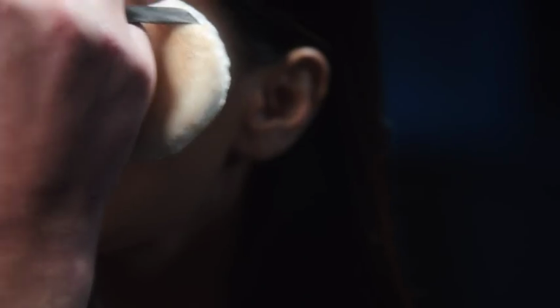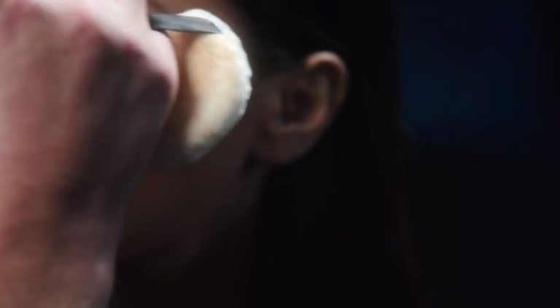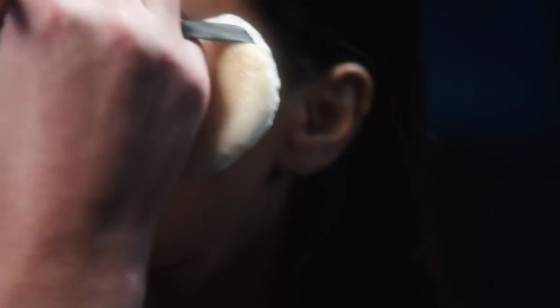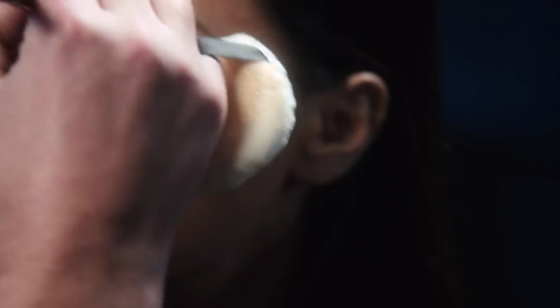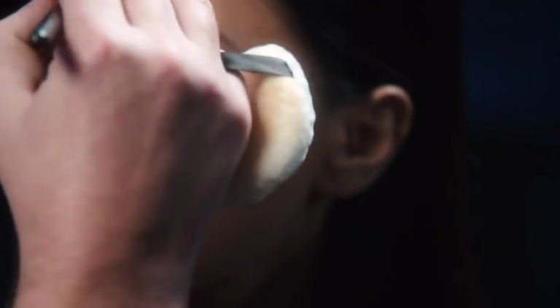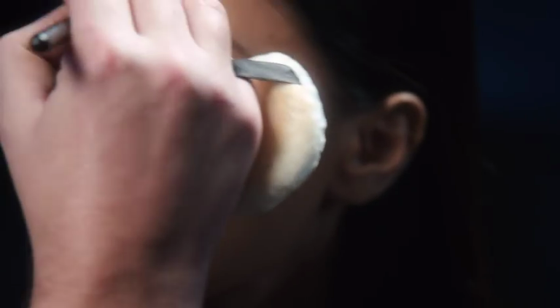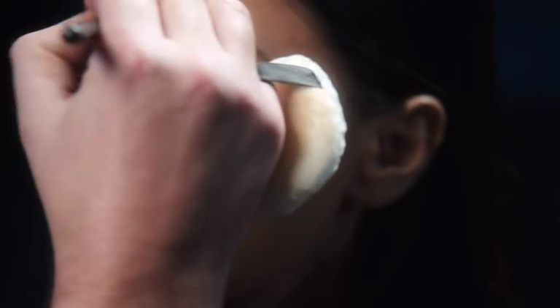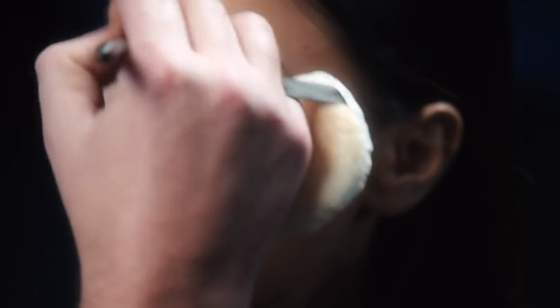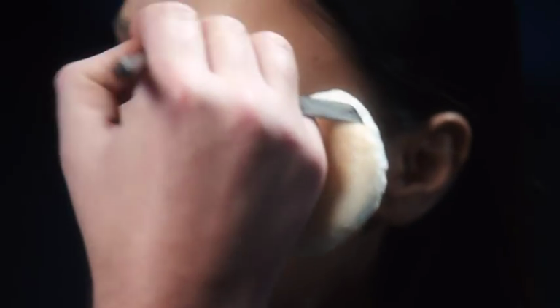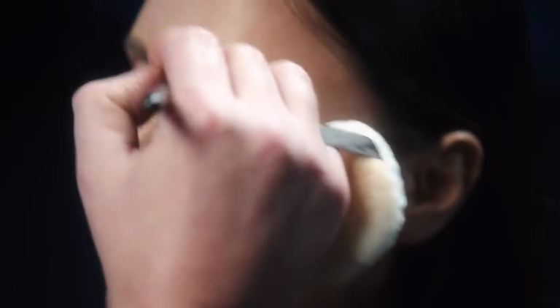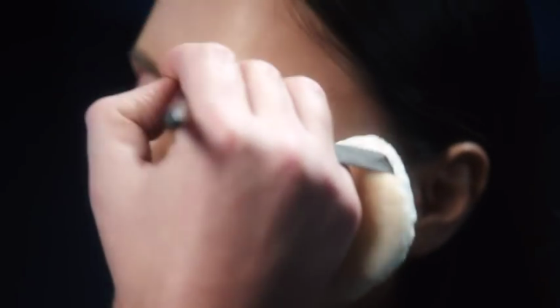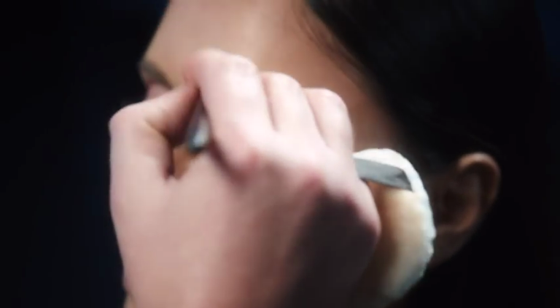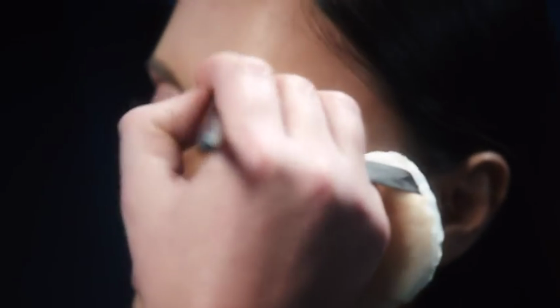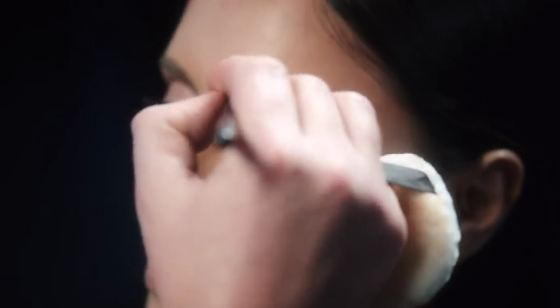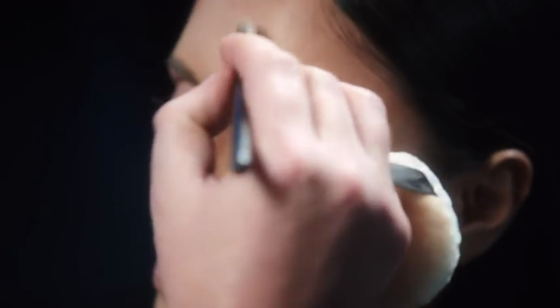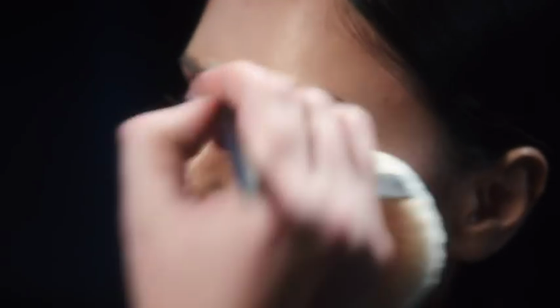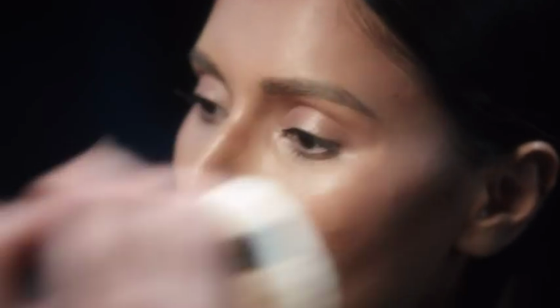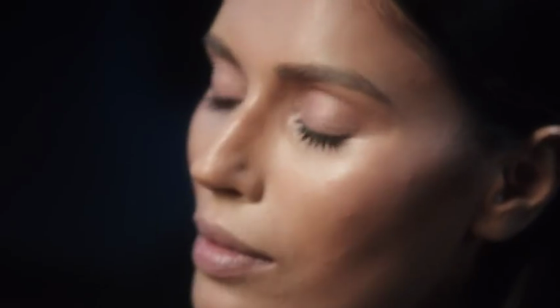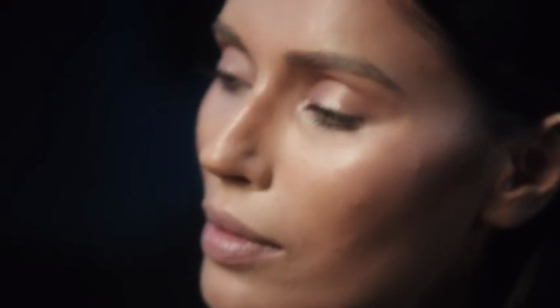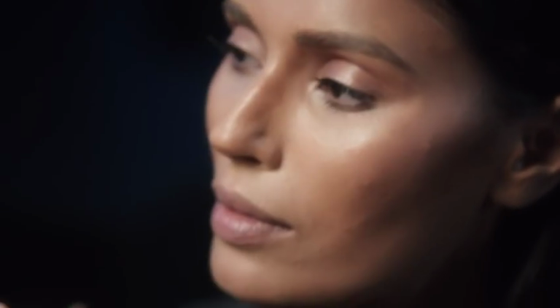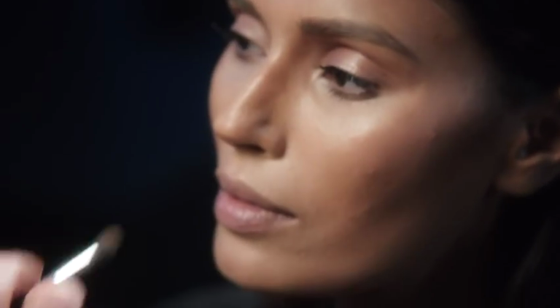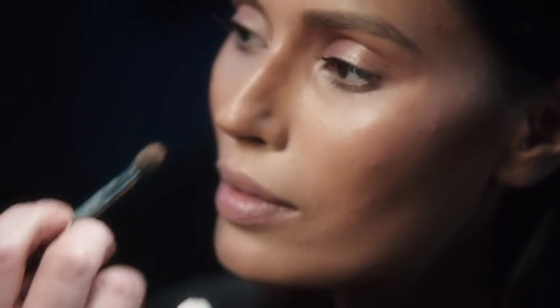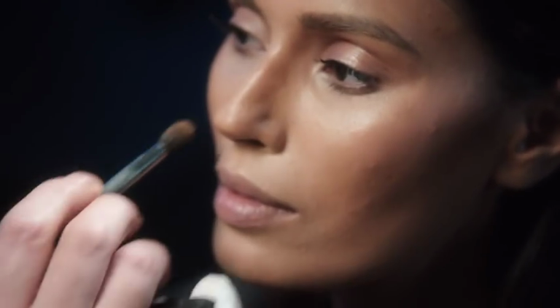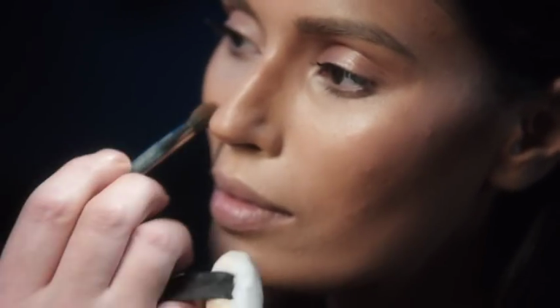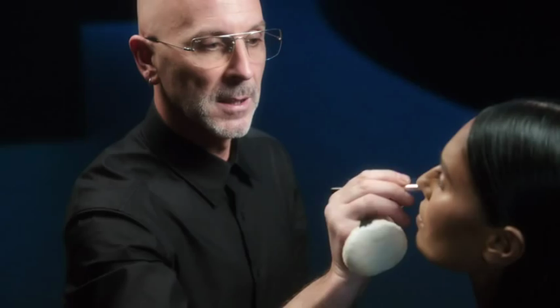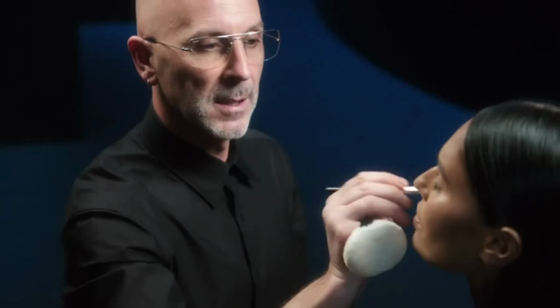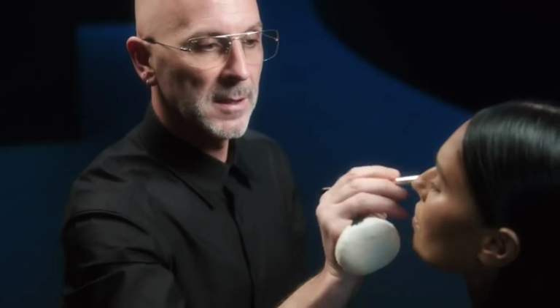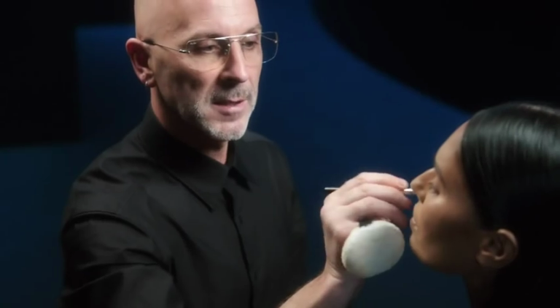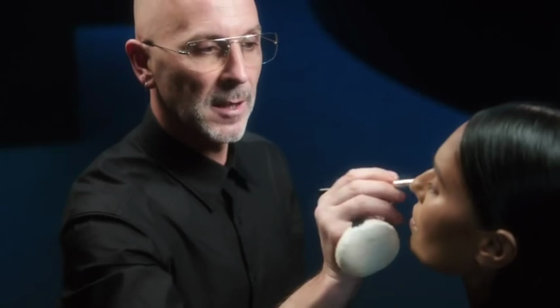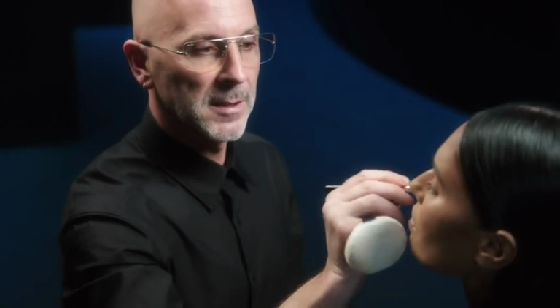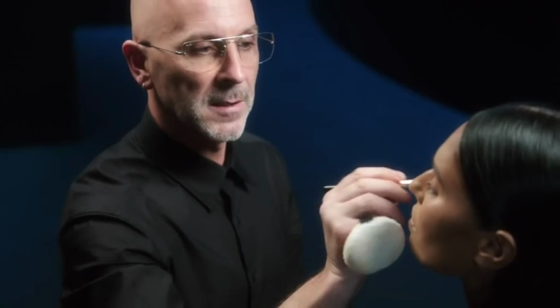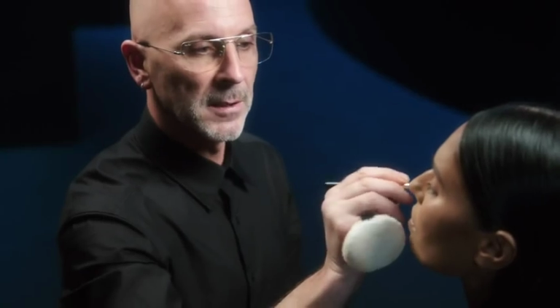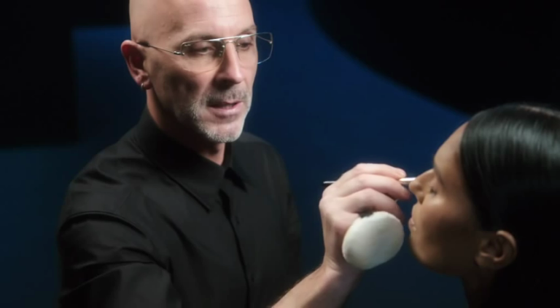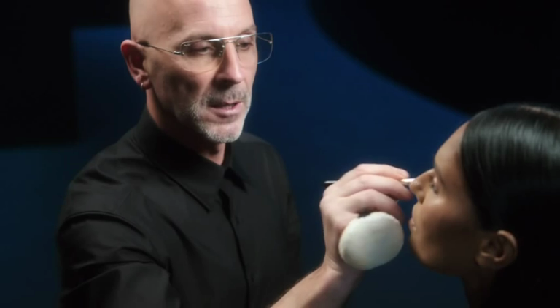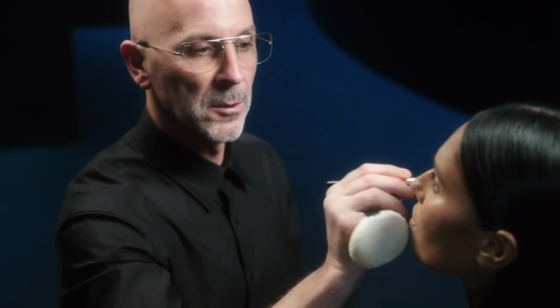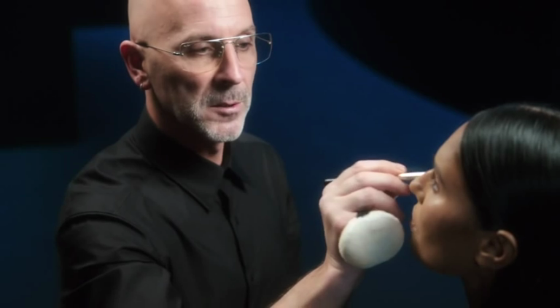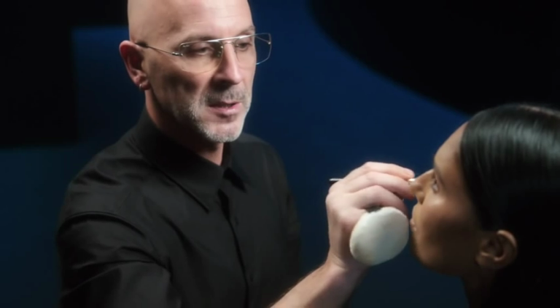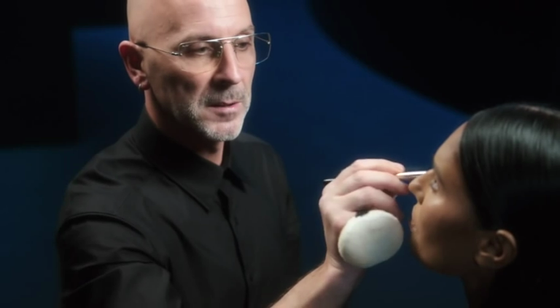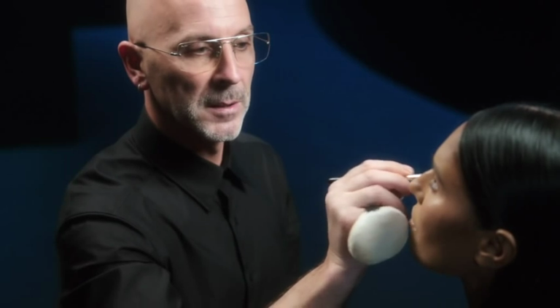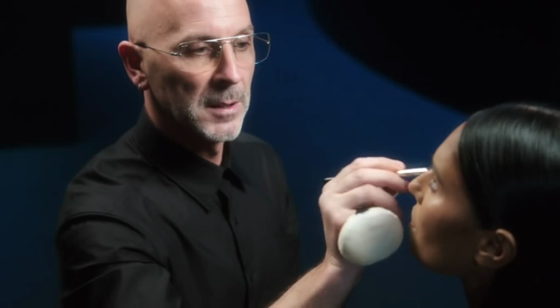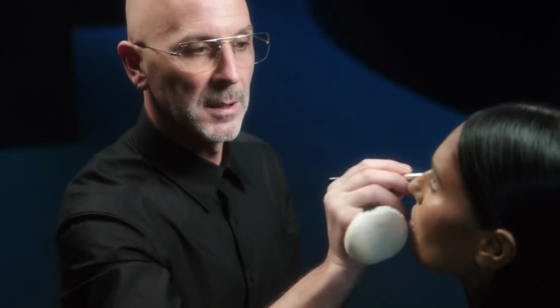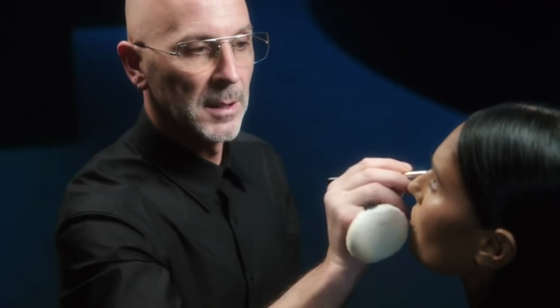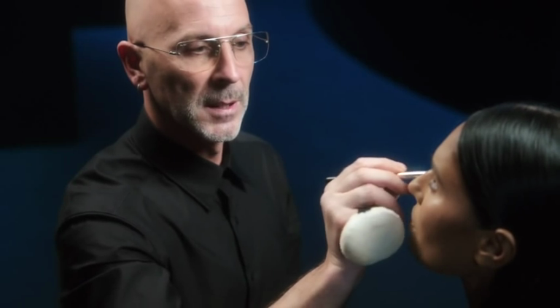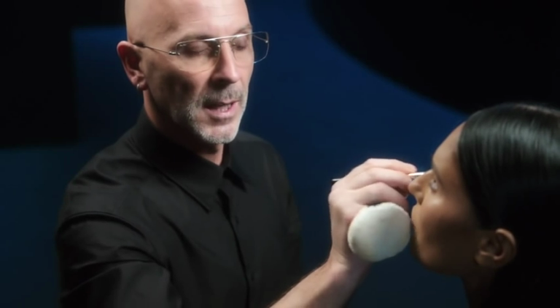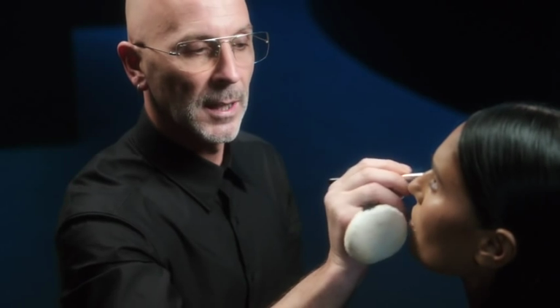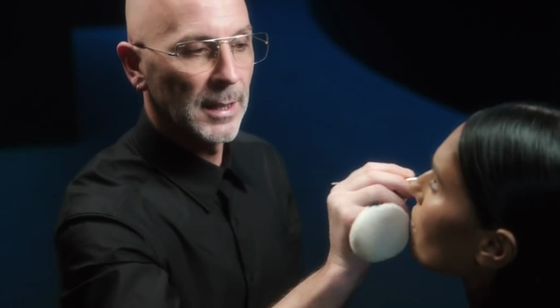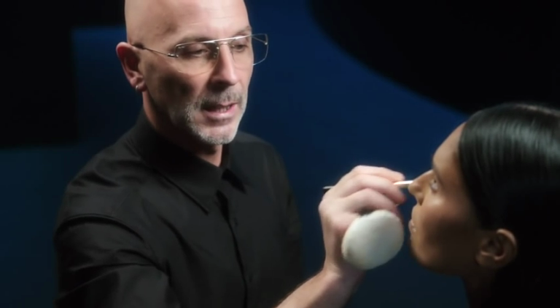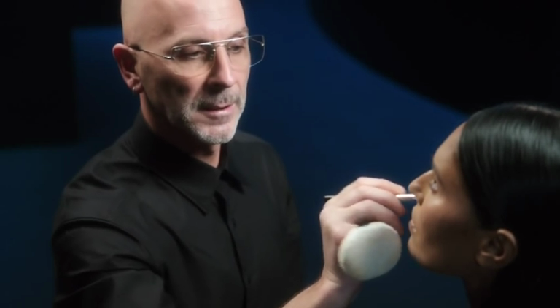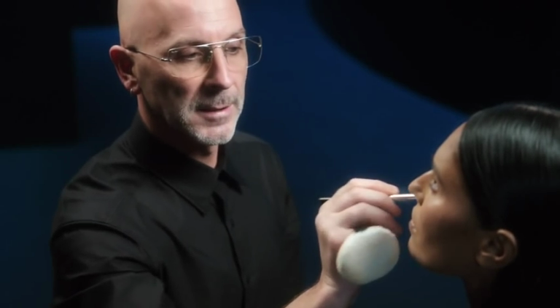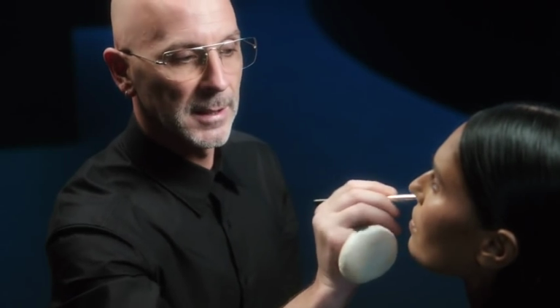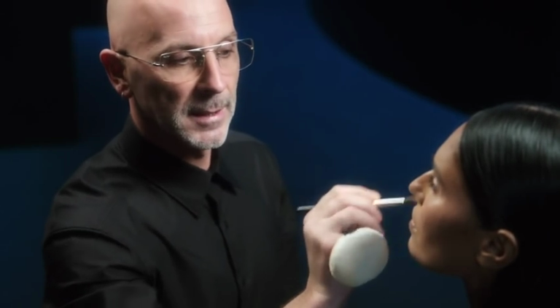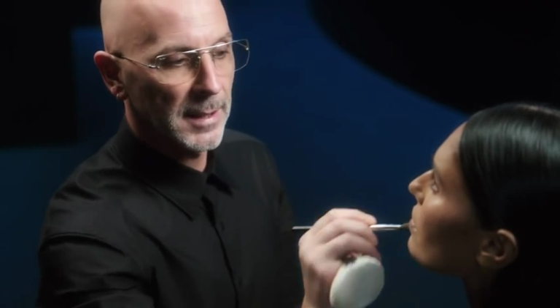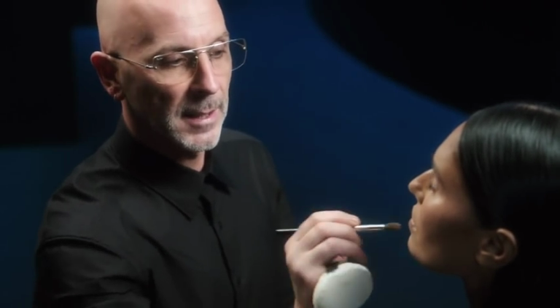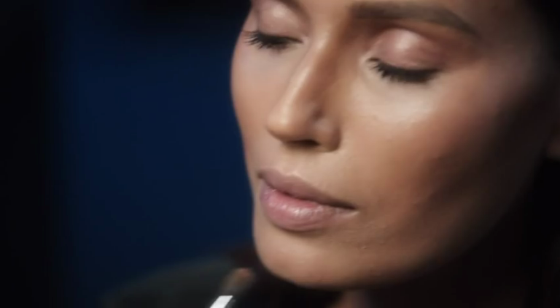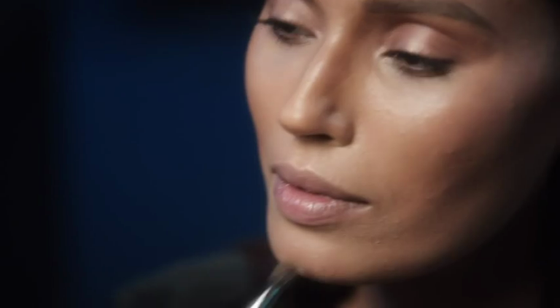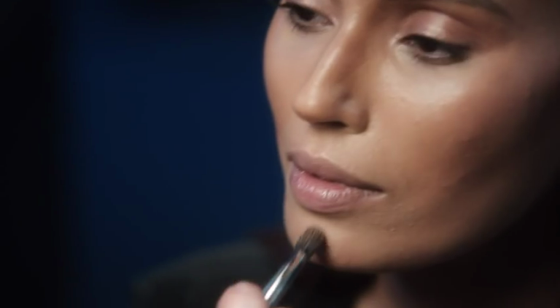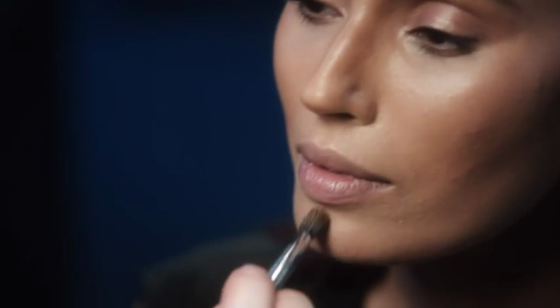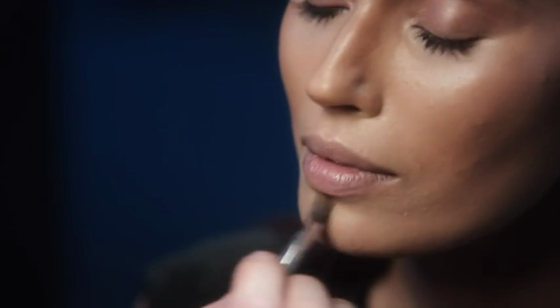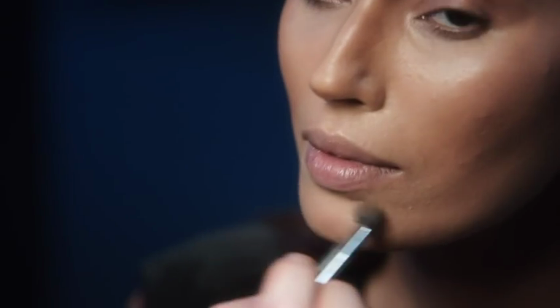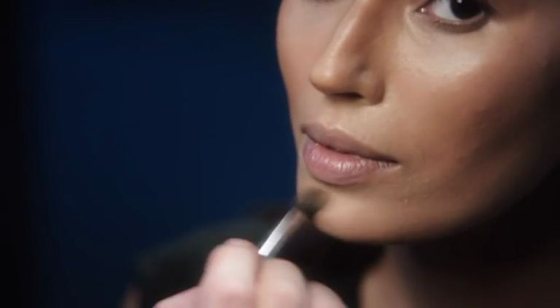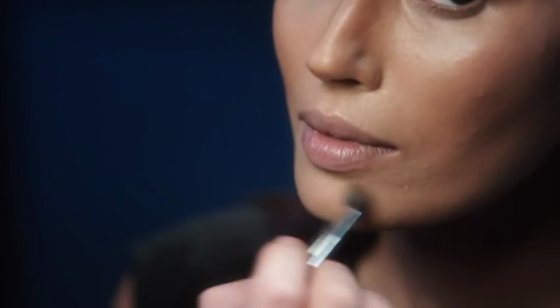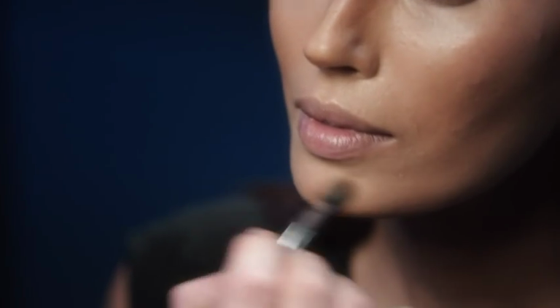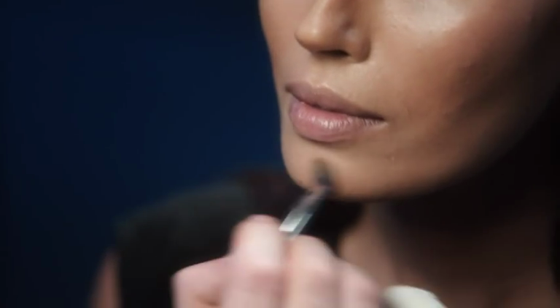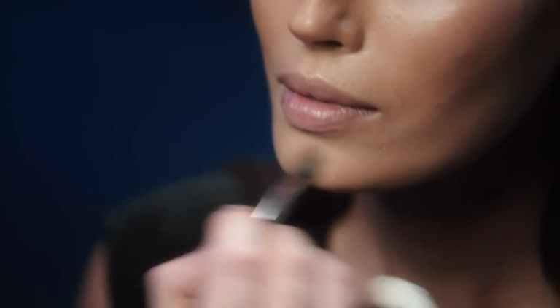I think between the brows should always be powdered, the sides of the nose, a little underneath the eyes, and the chin.